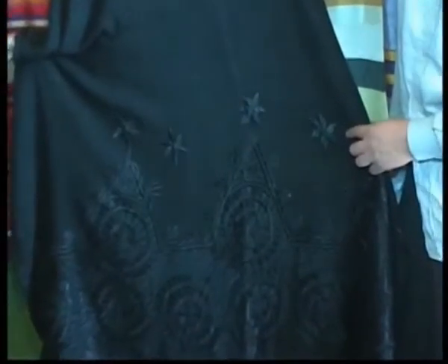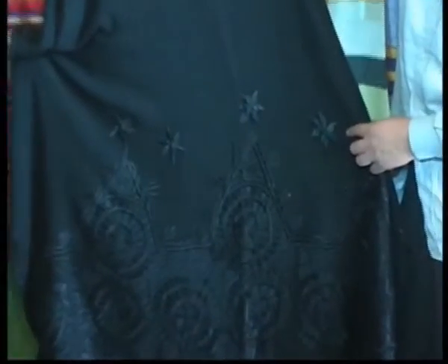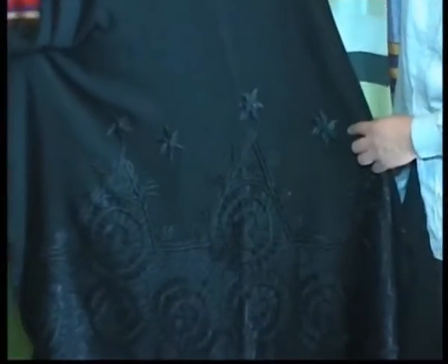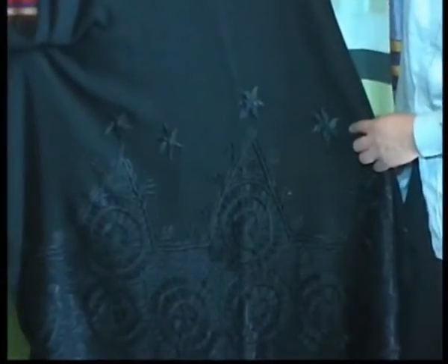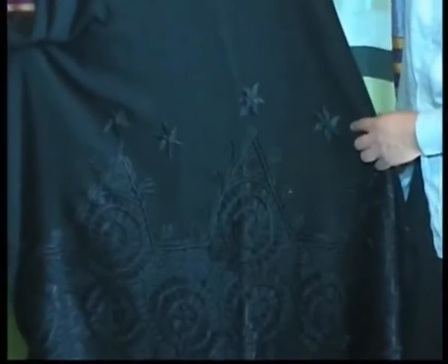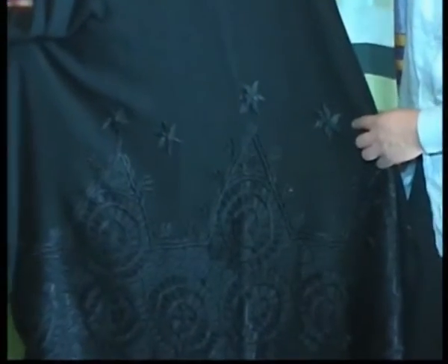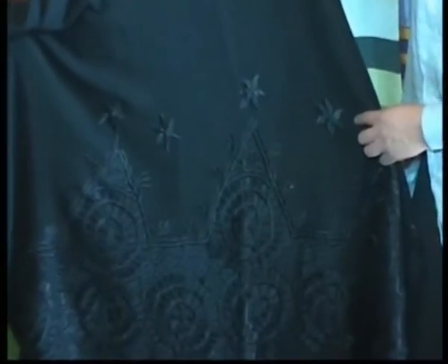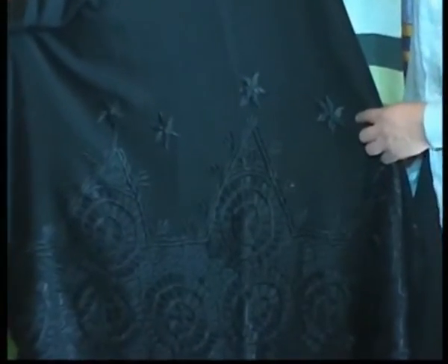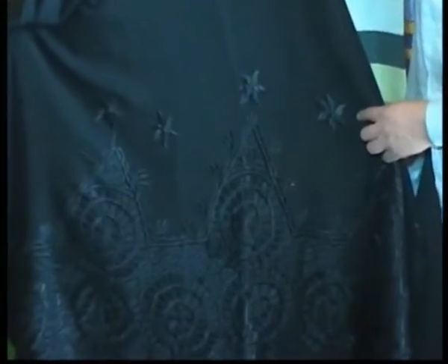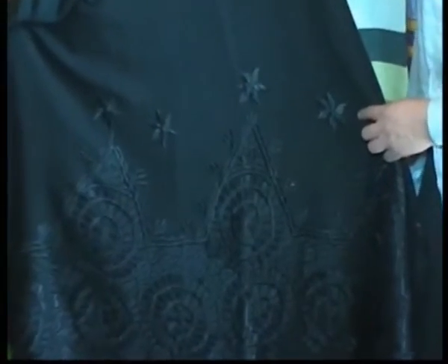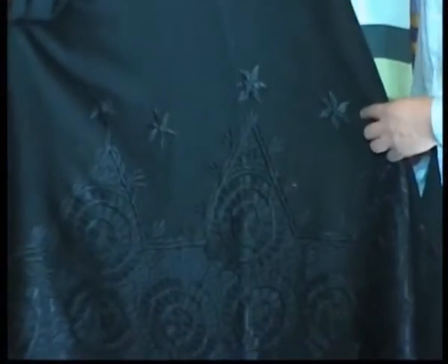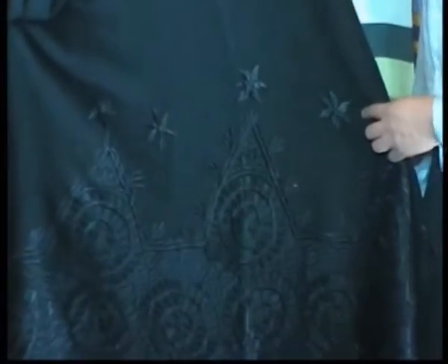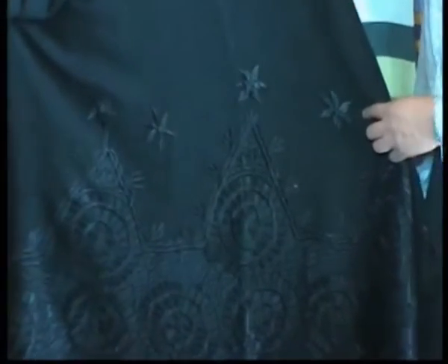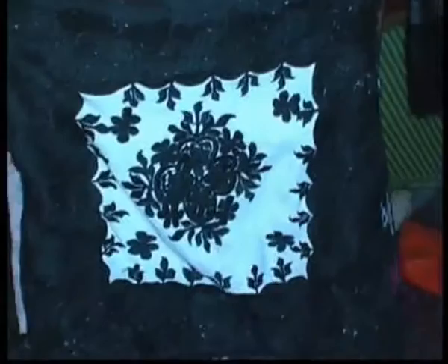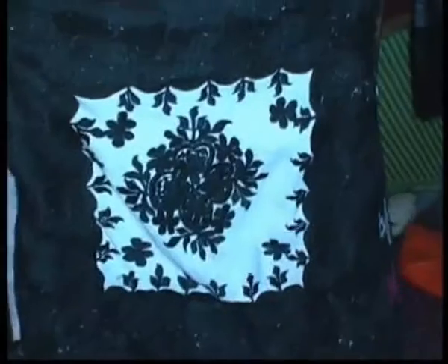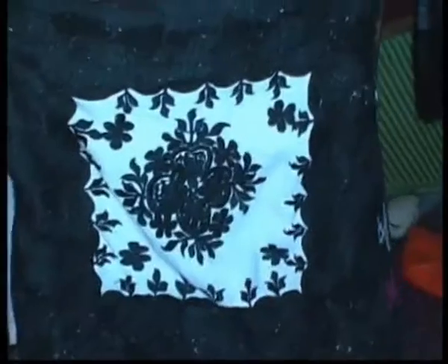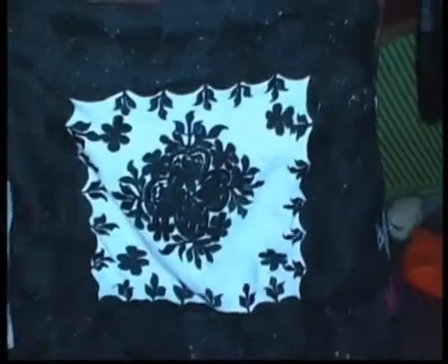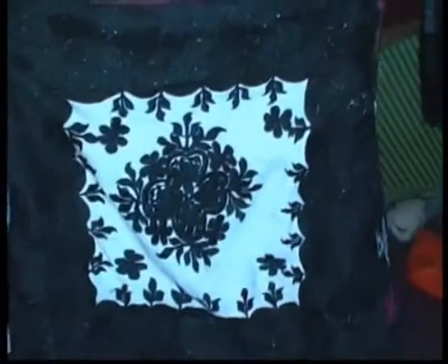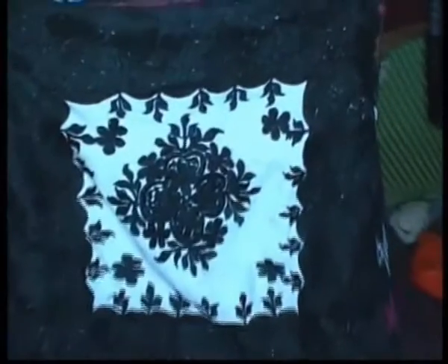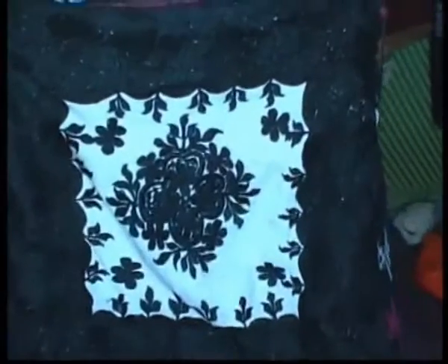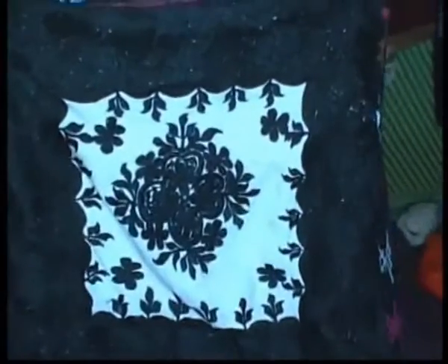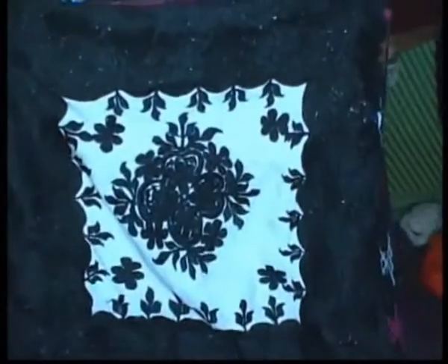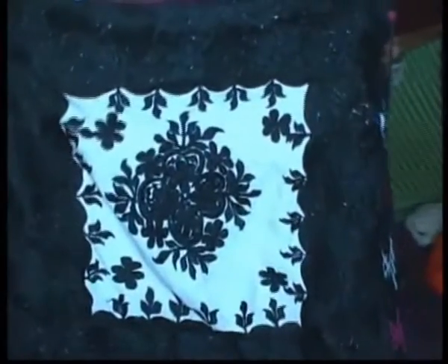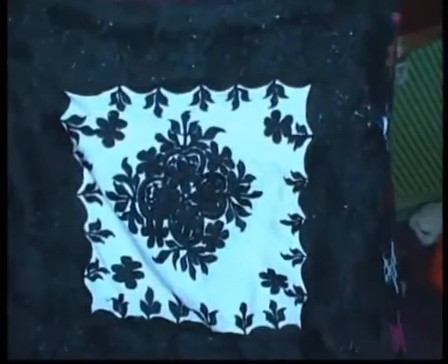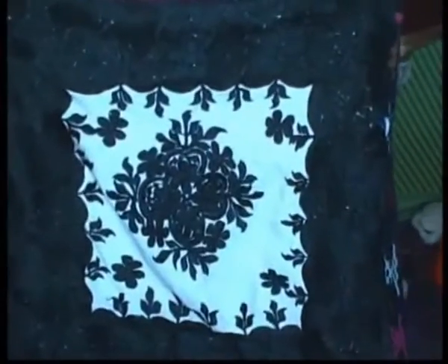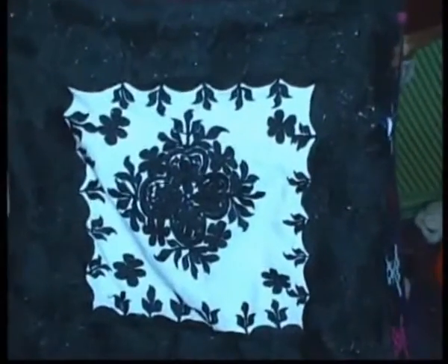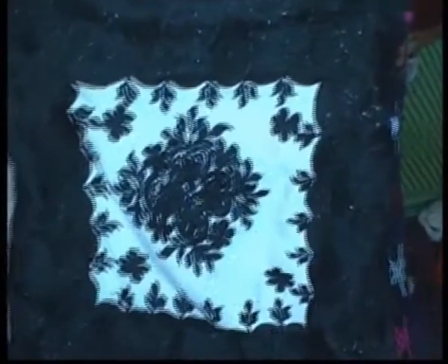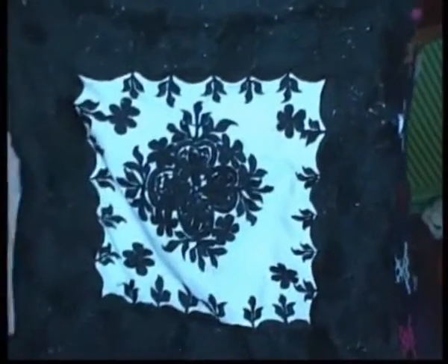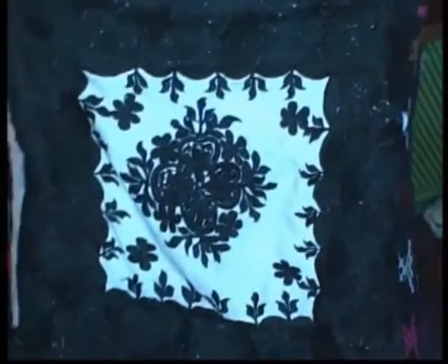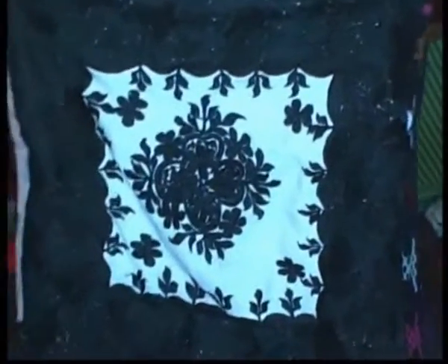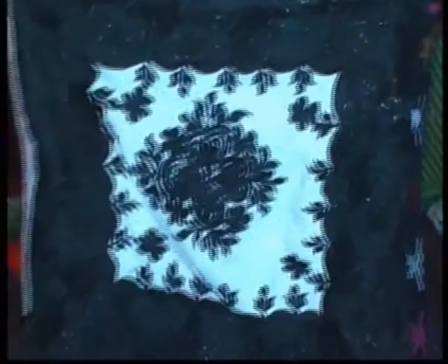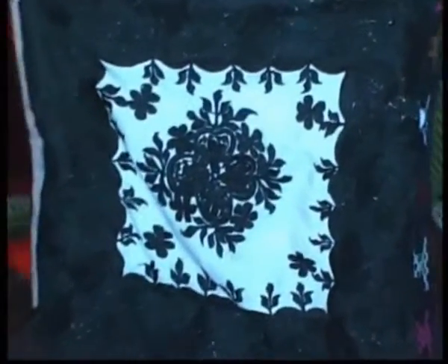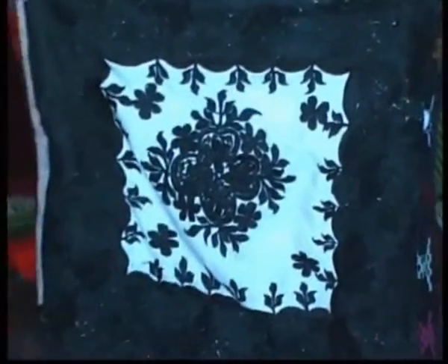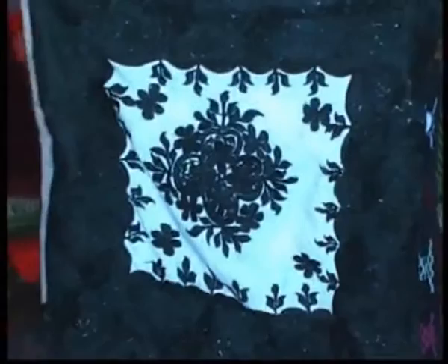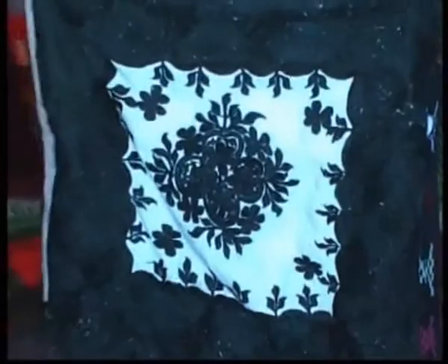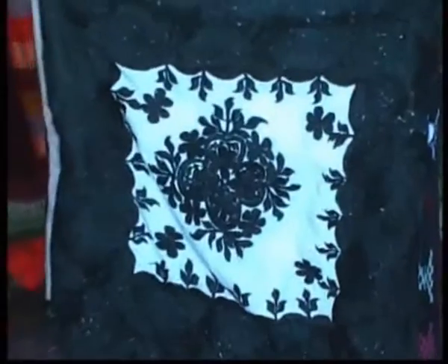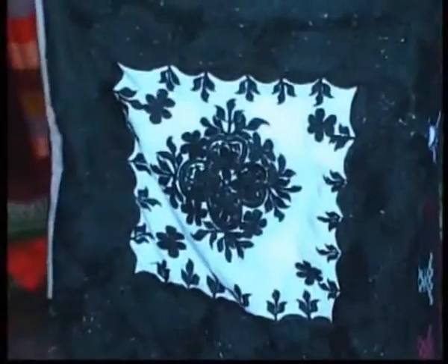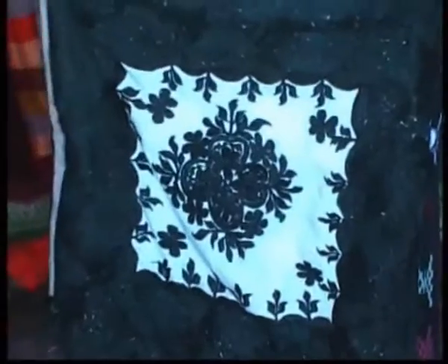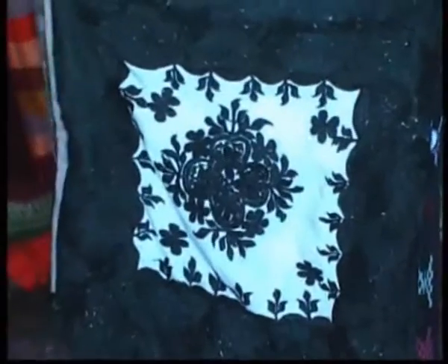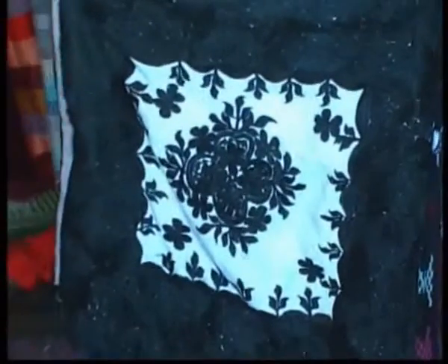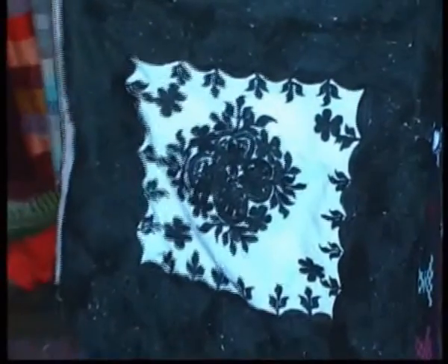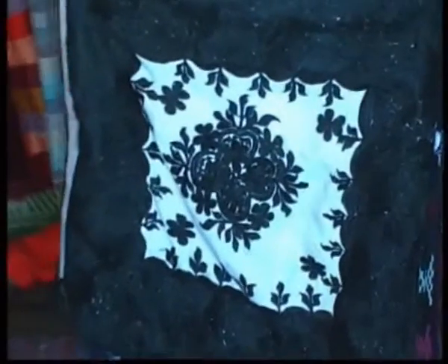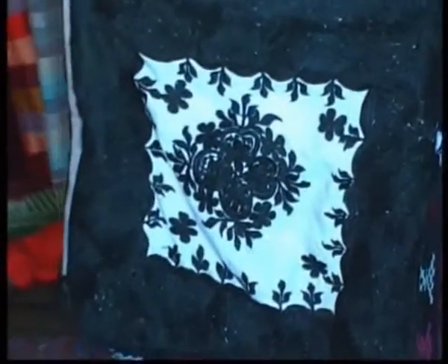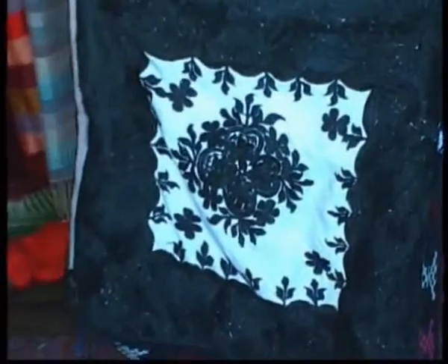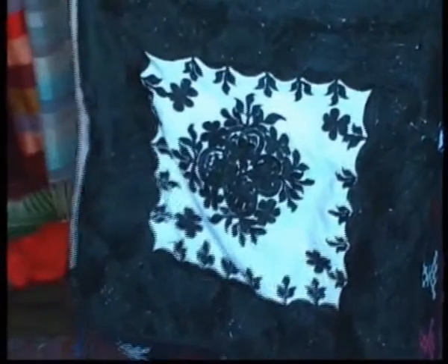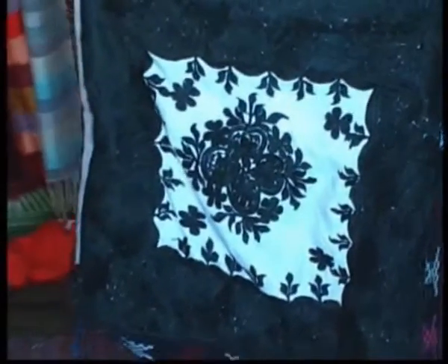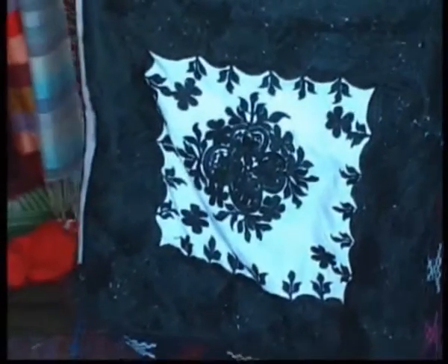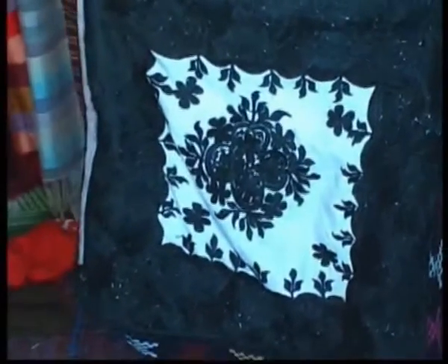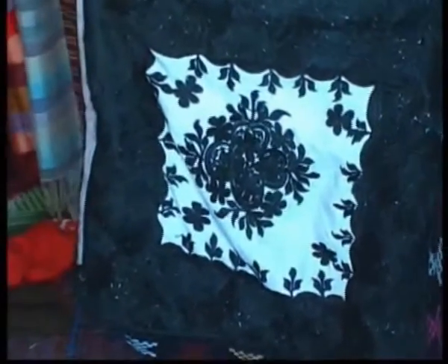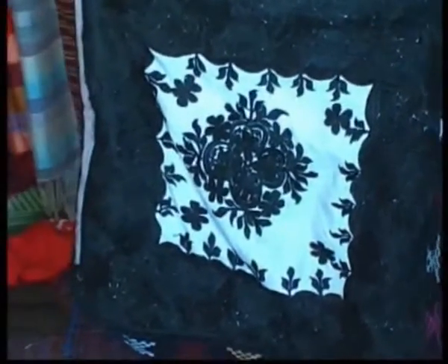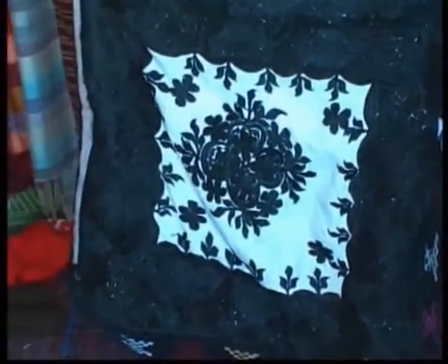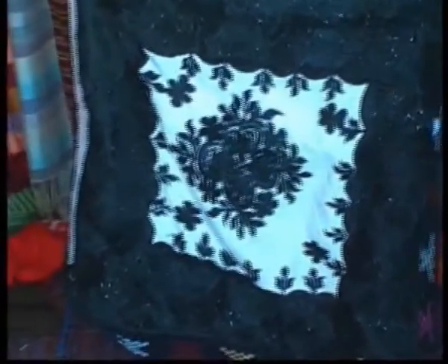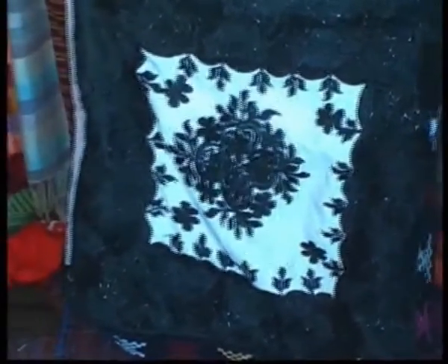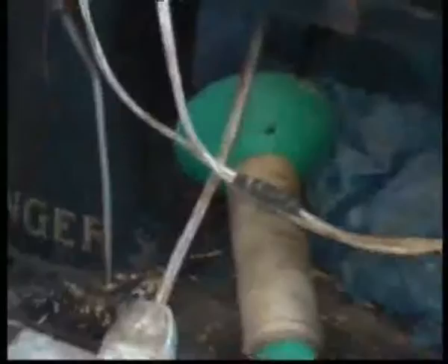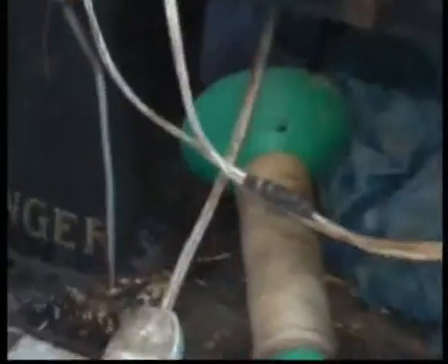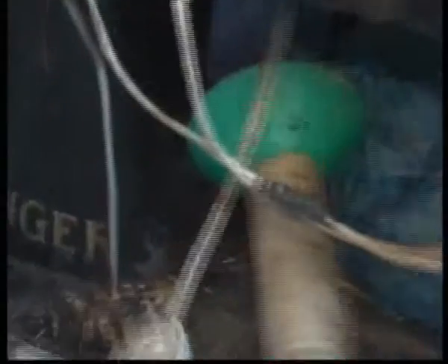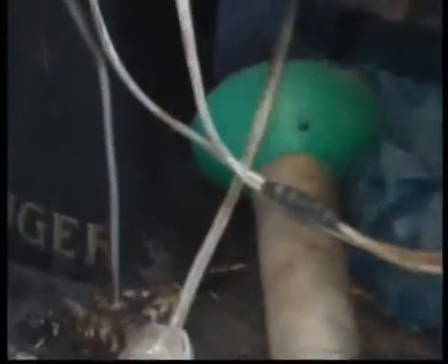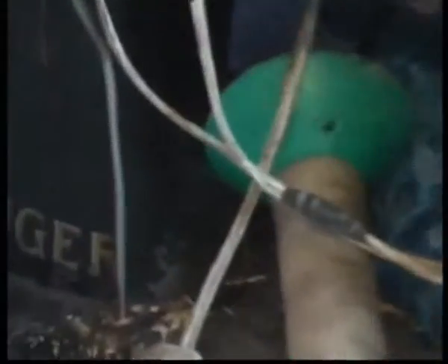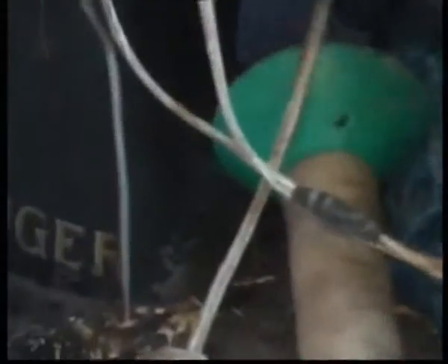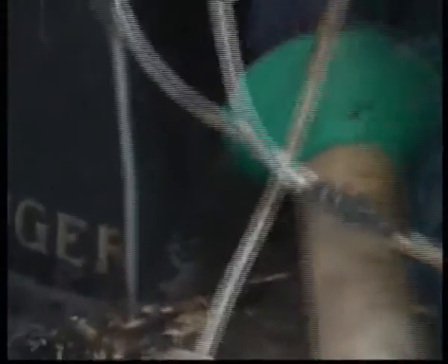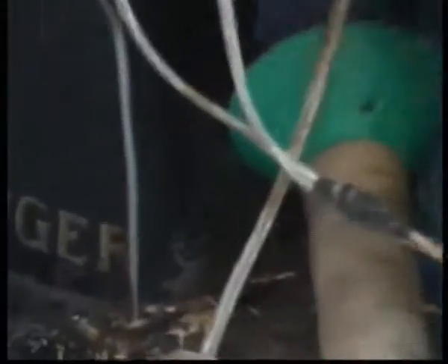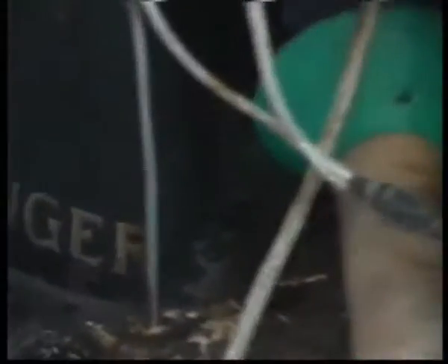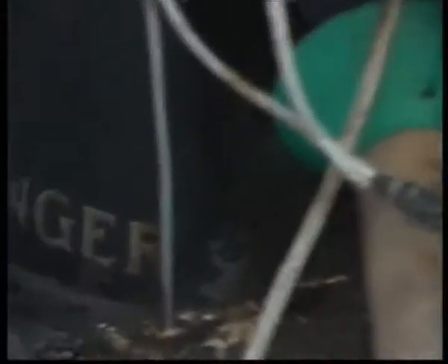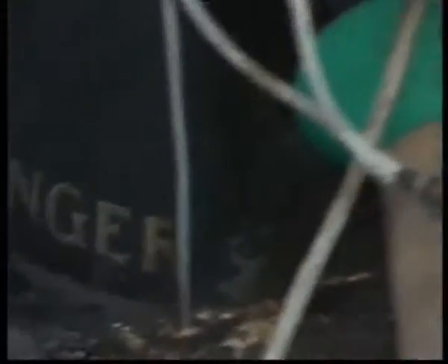Mustafa also does embroidery work that he showed us, using a very old Singer machine that's over 50 years old.